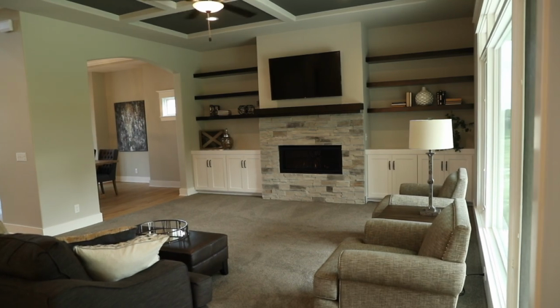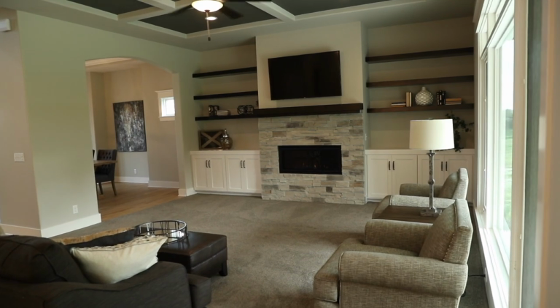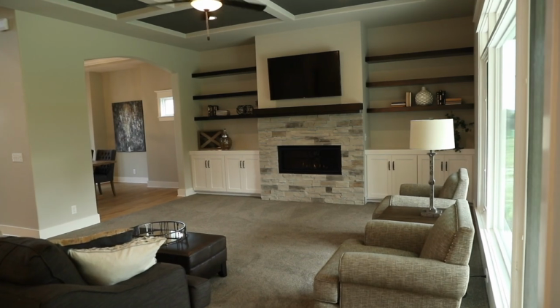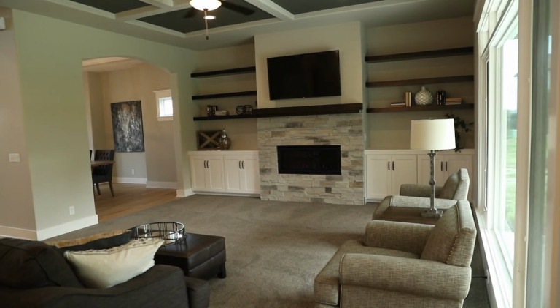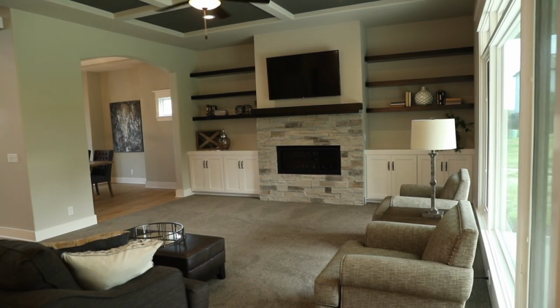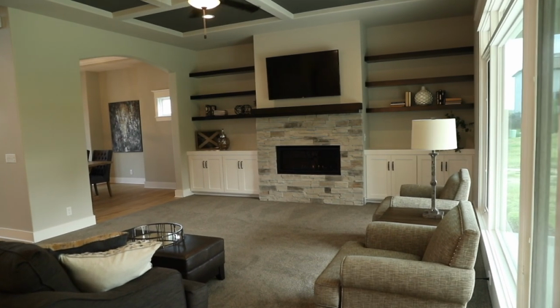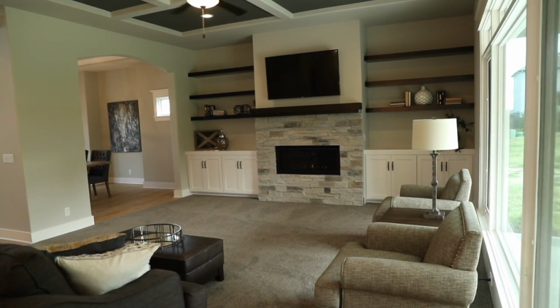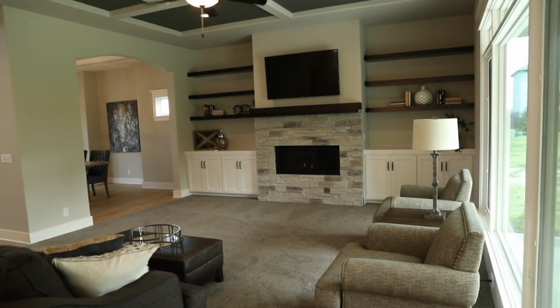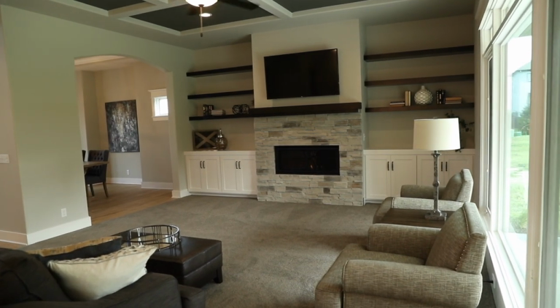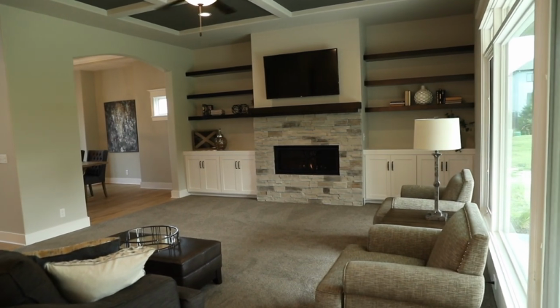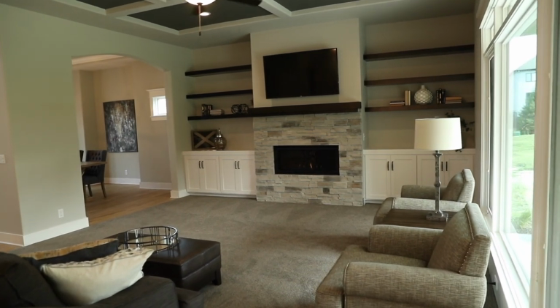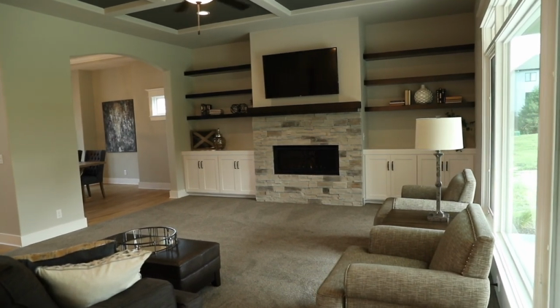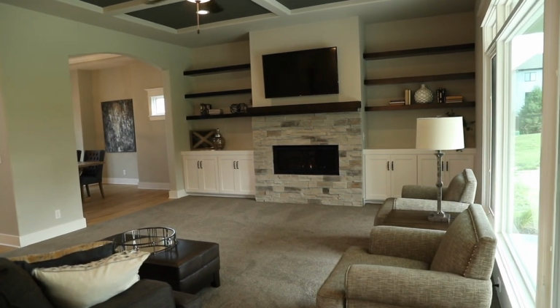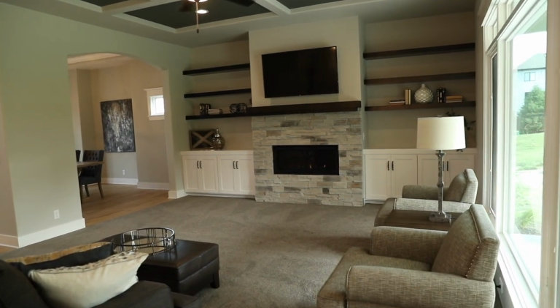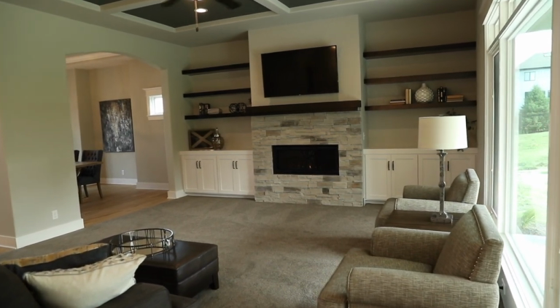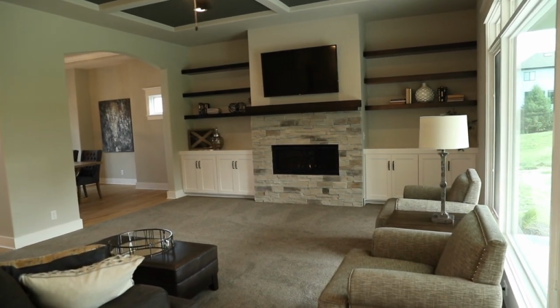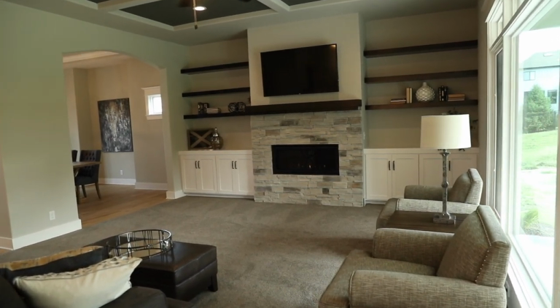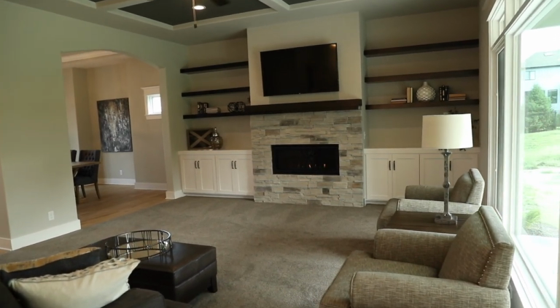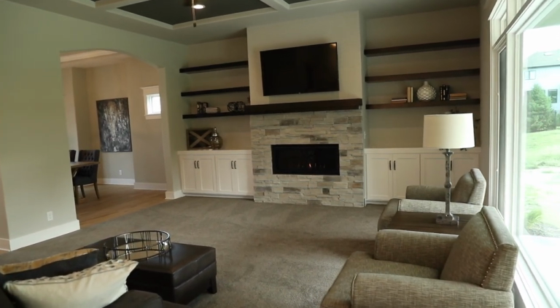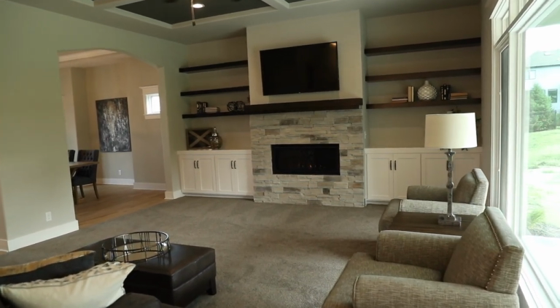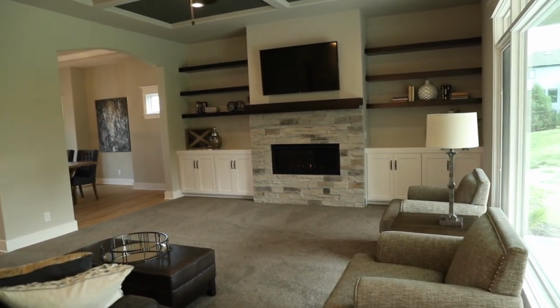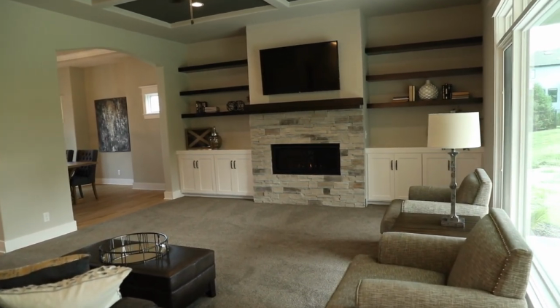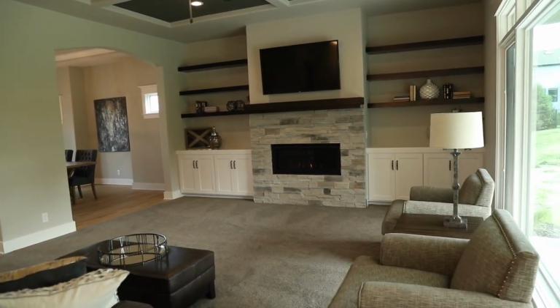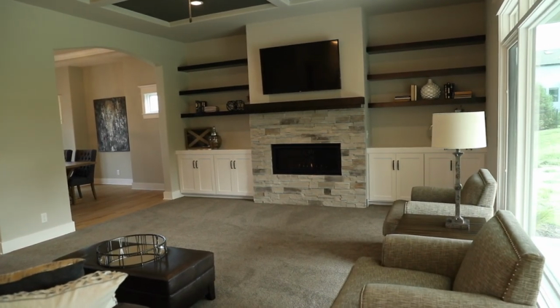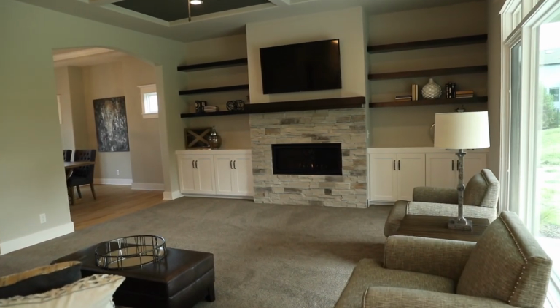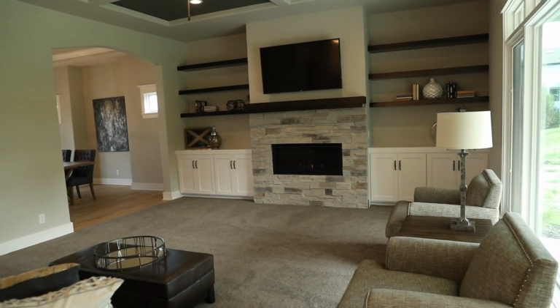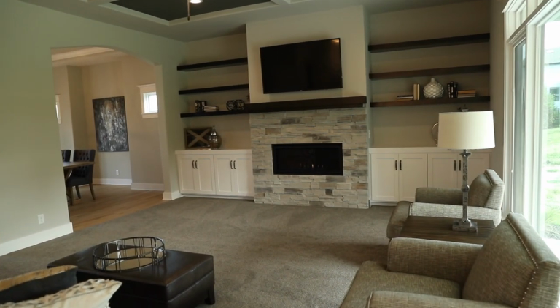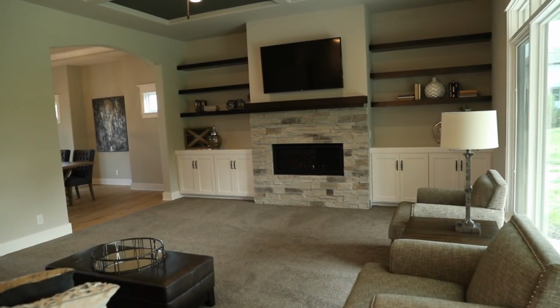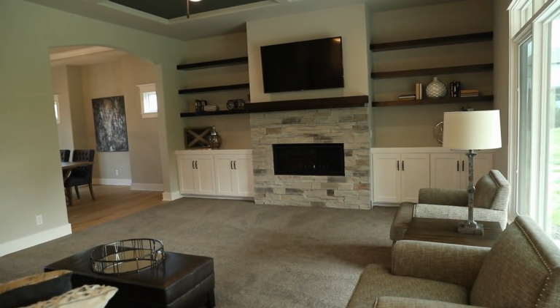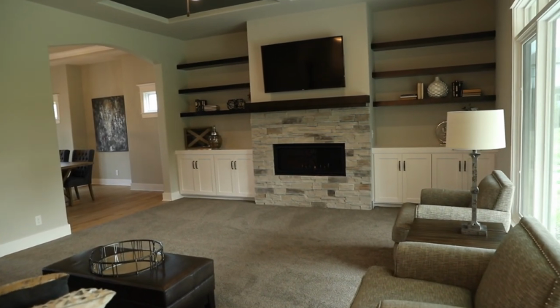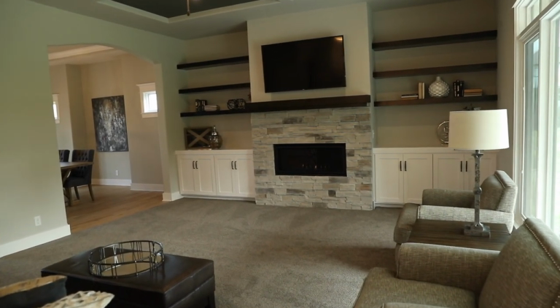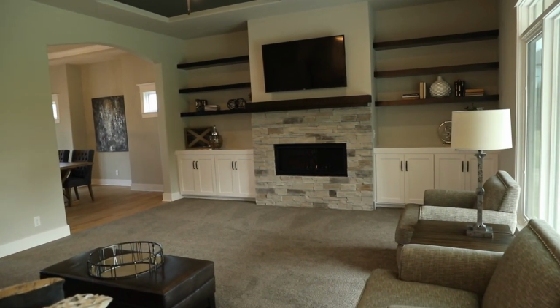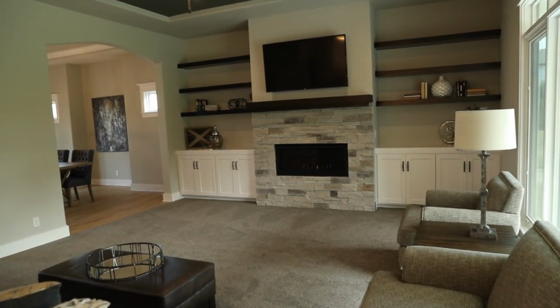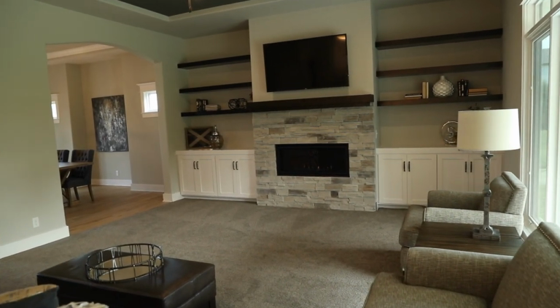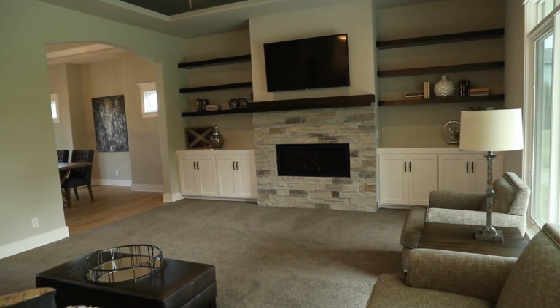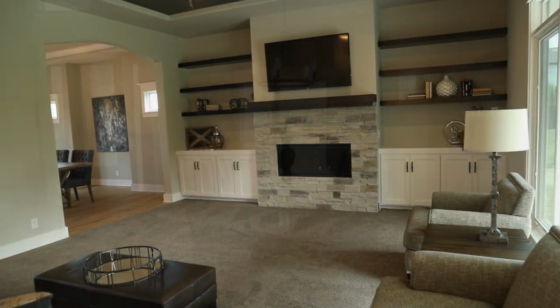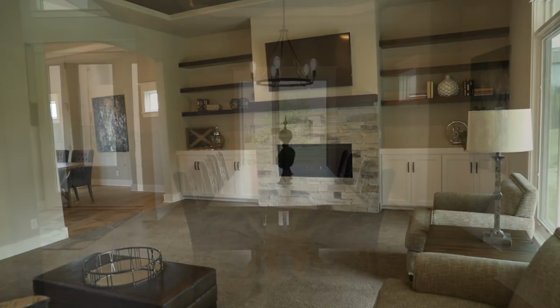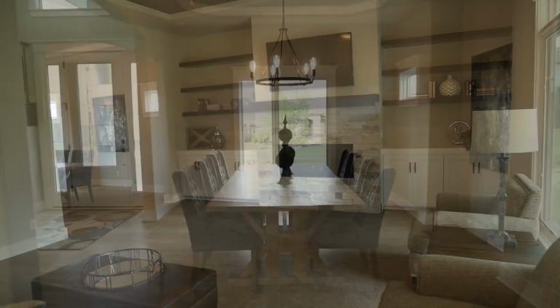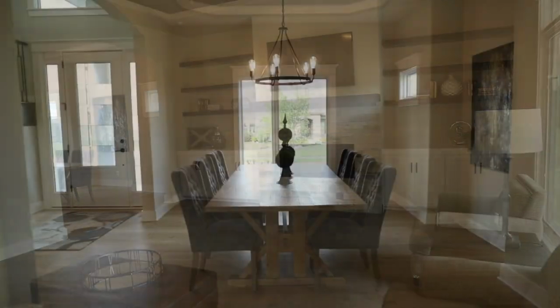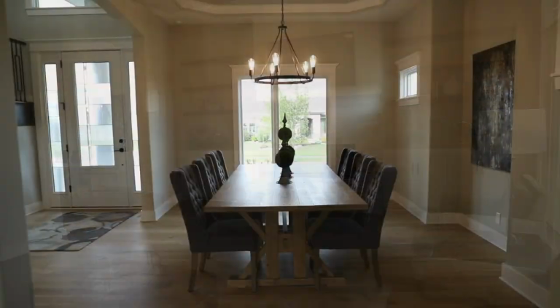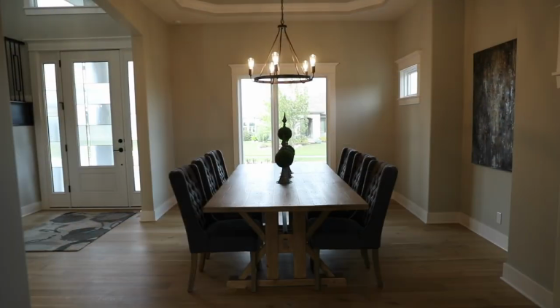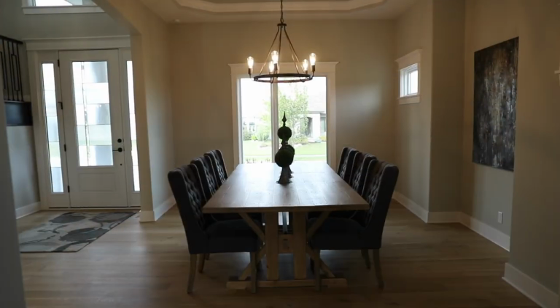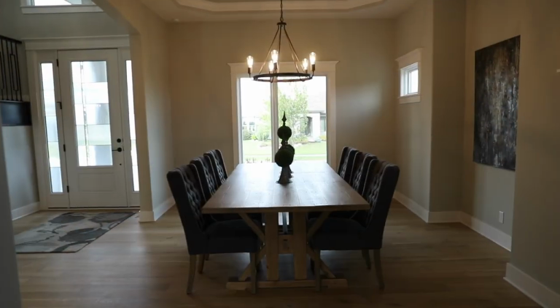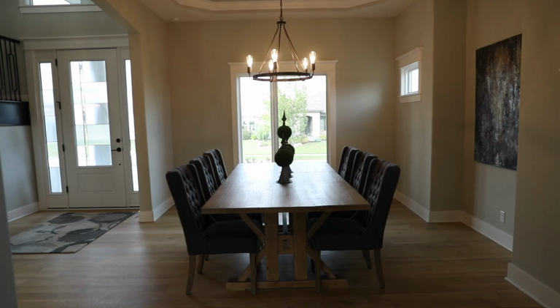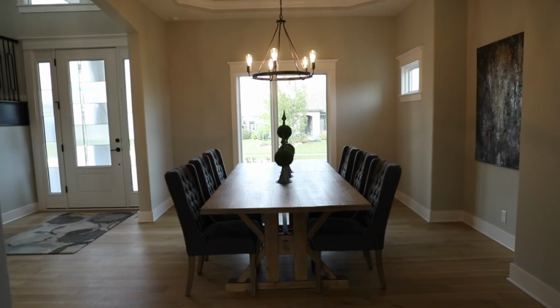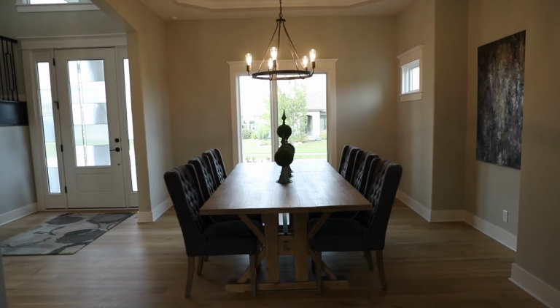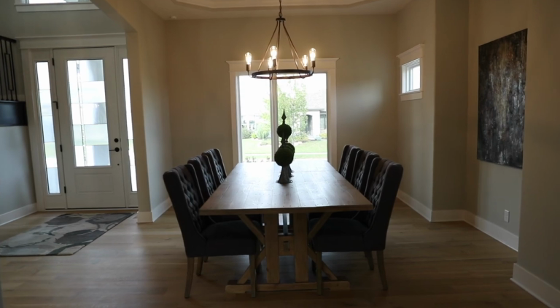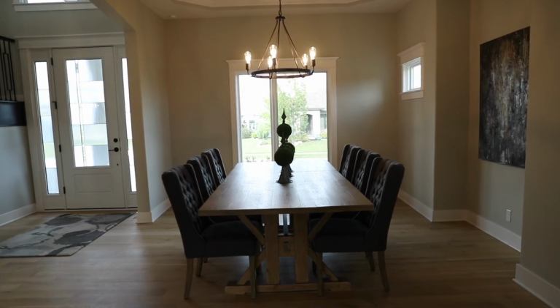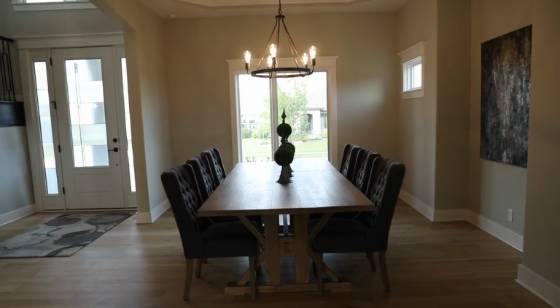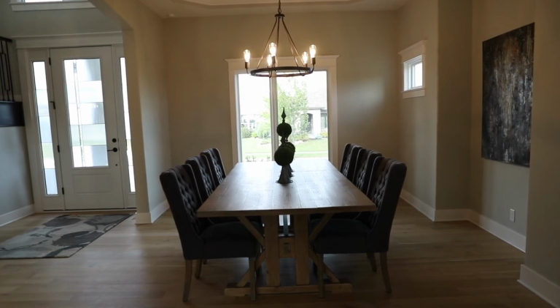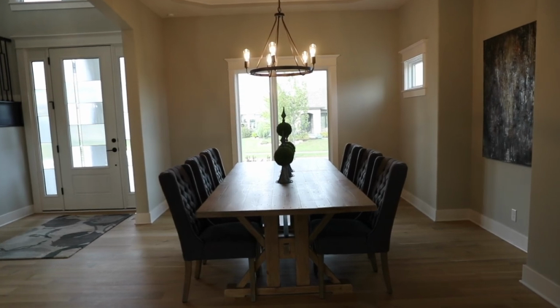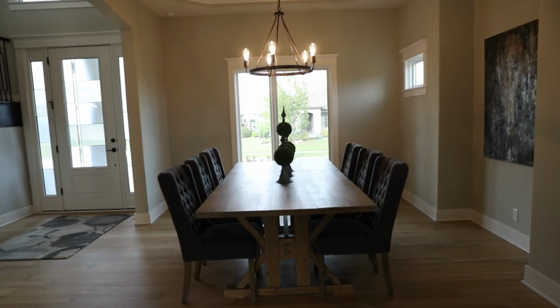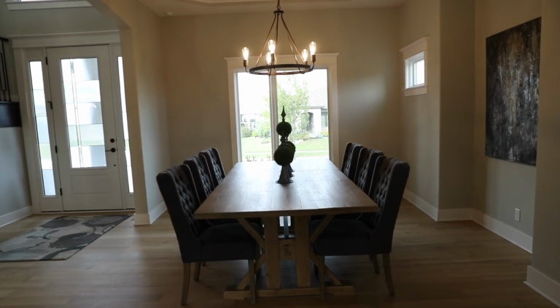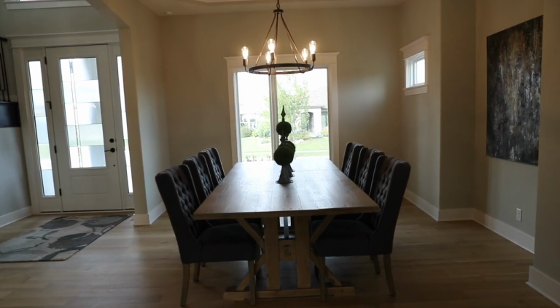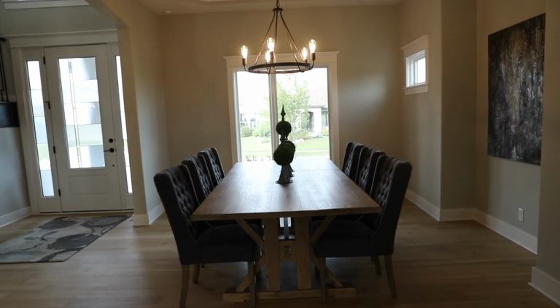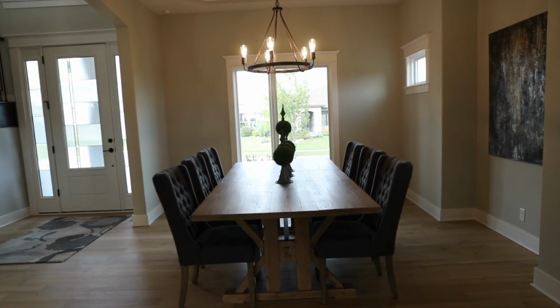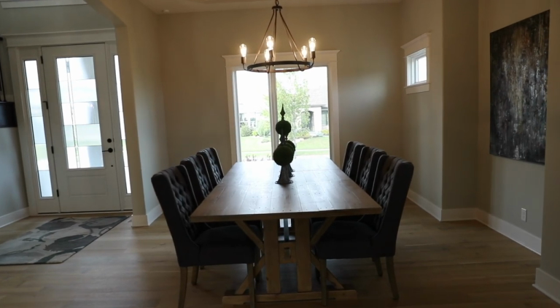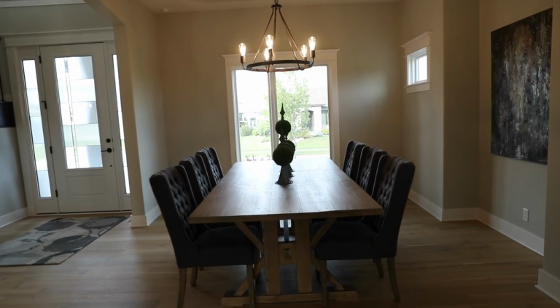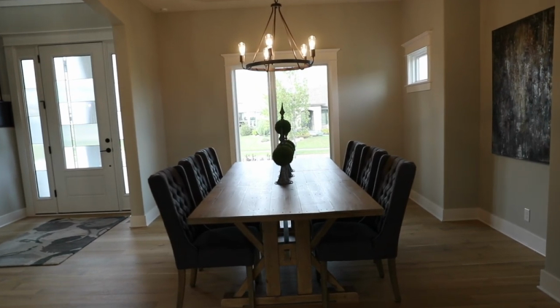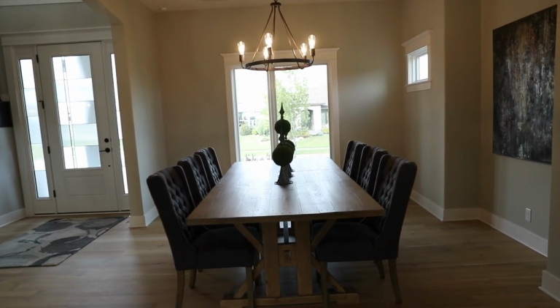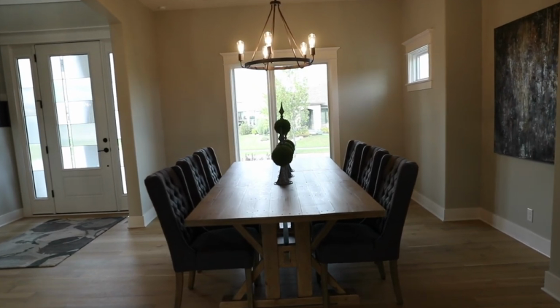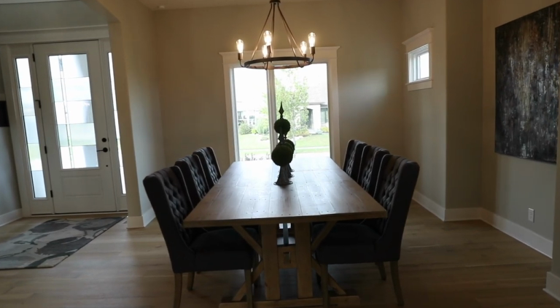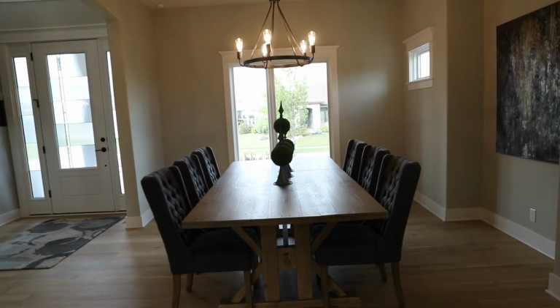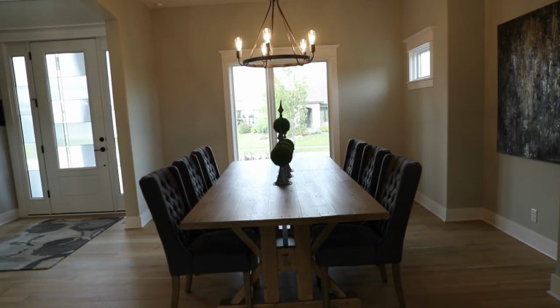The great room has a decorative ceiling, fireplace, and built-ins. On your left, you're going to find the beautiful formal dining room.